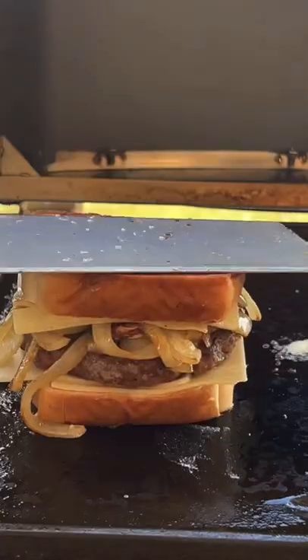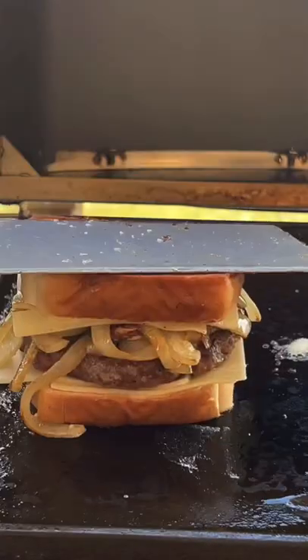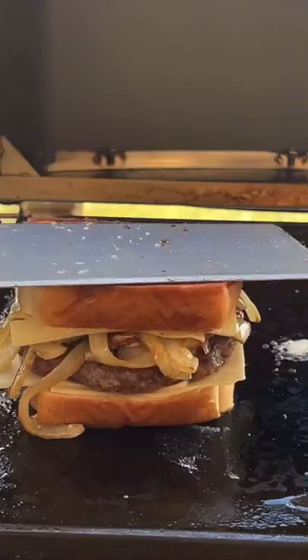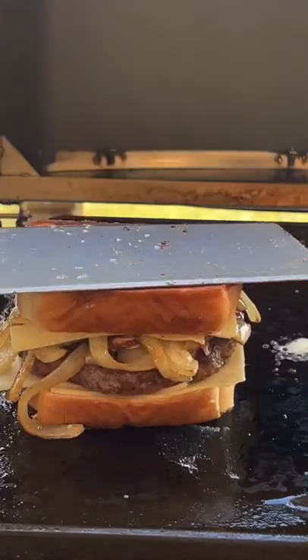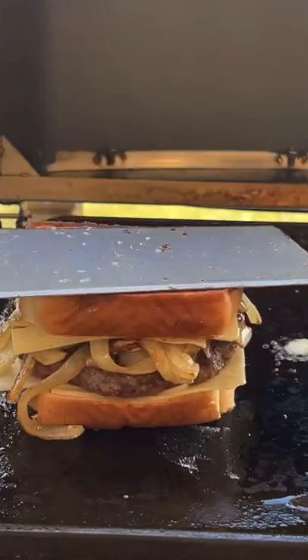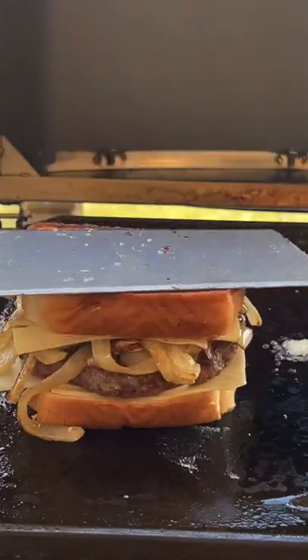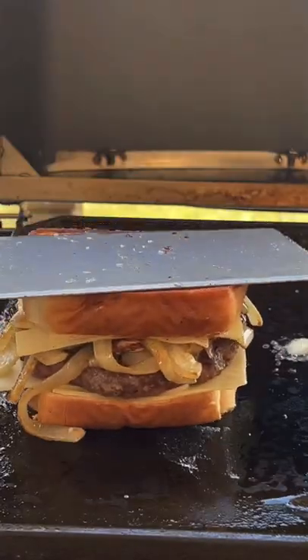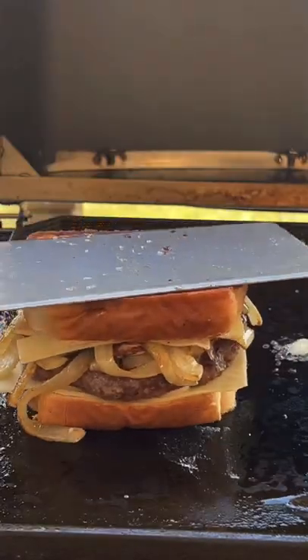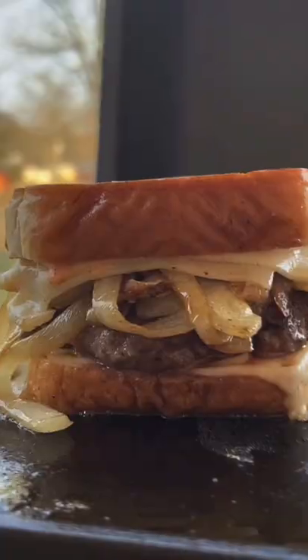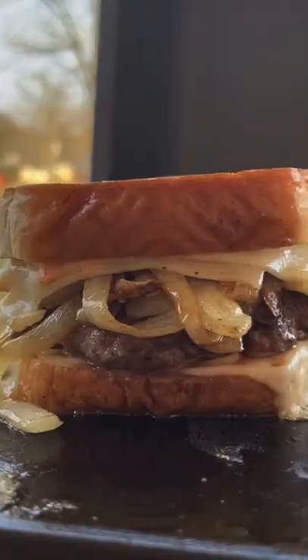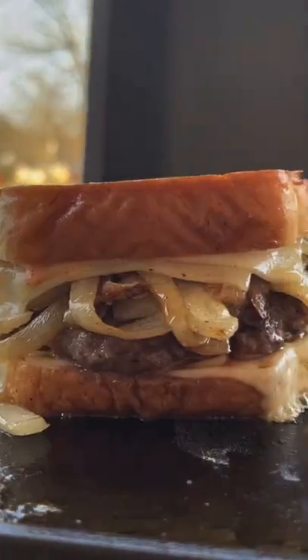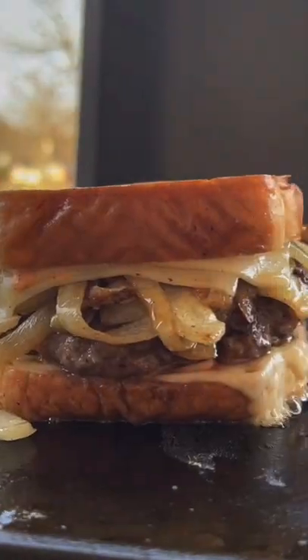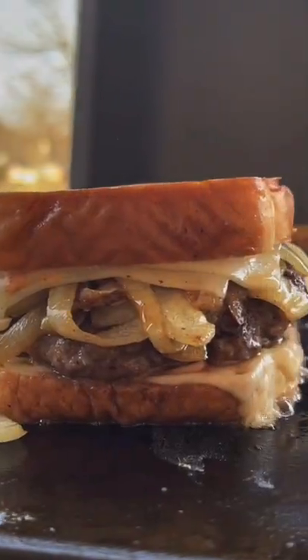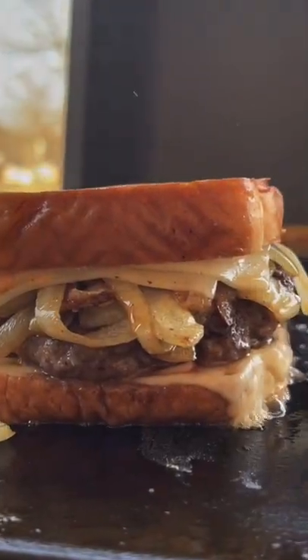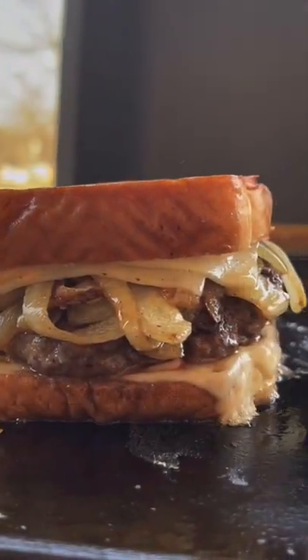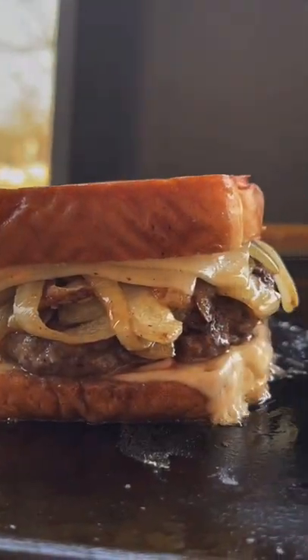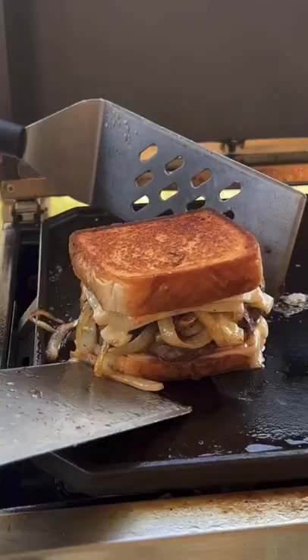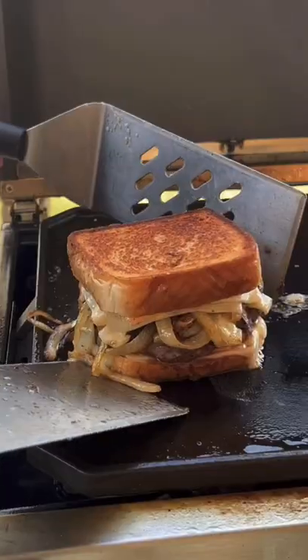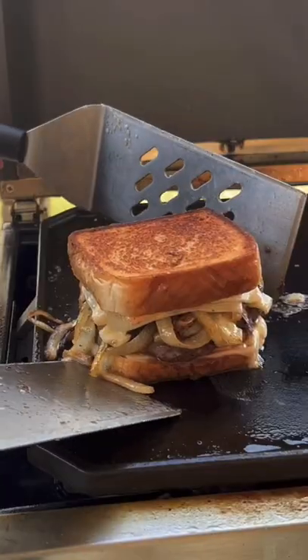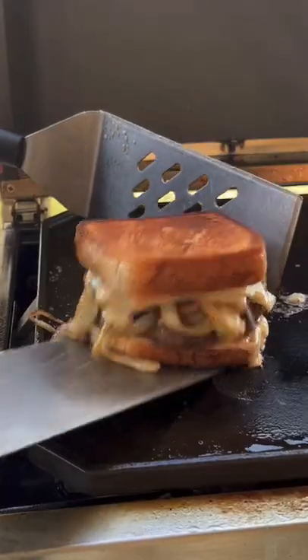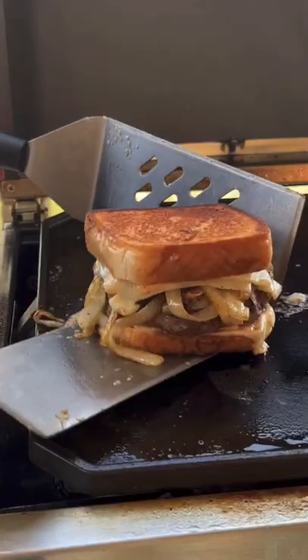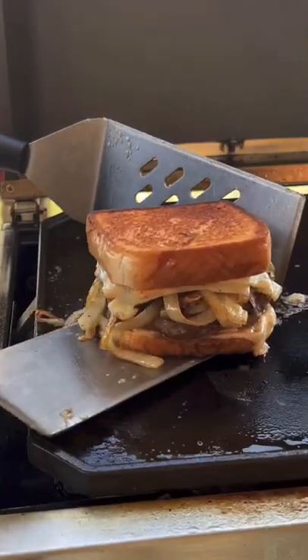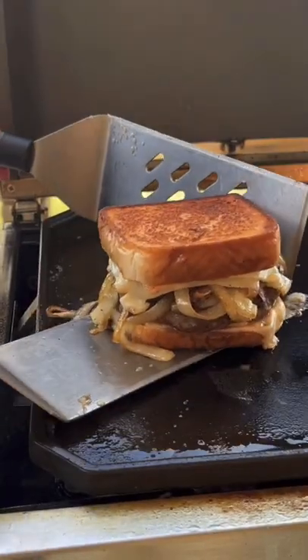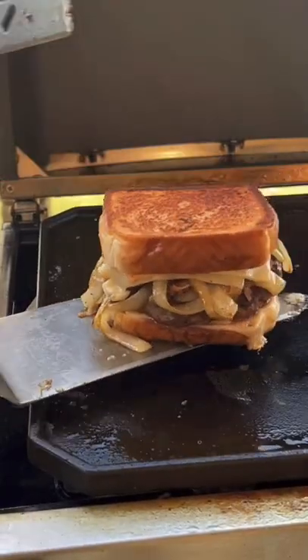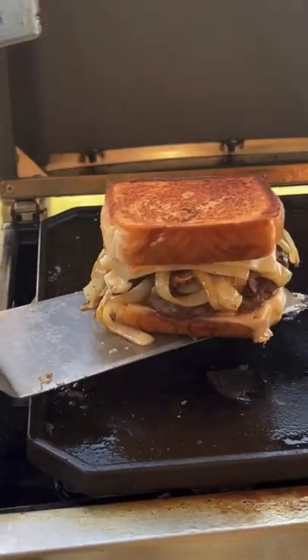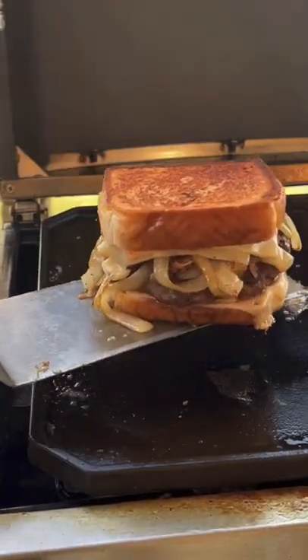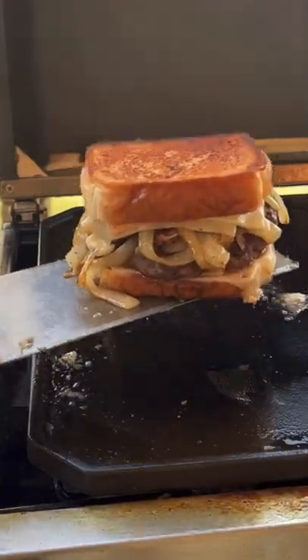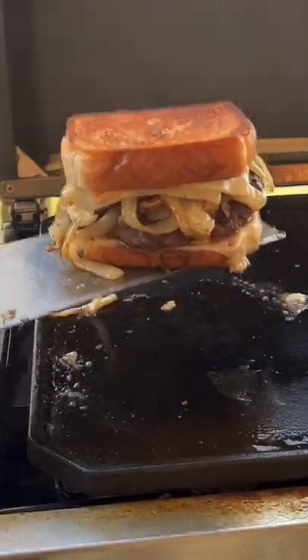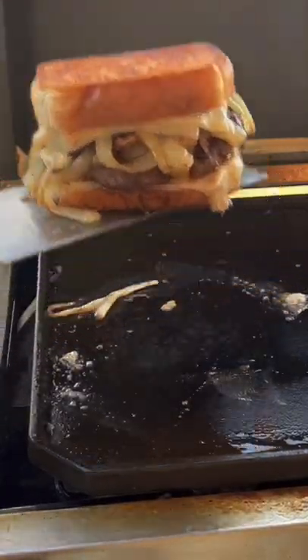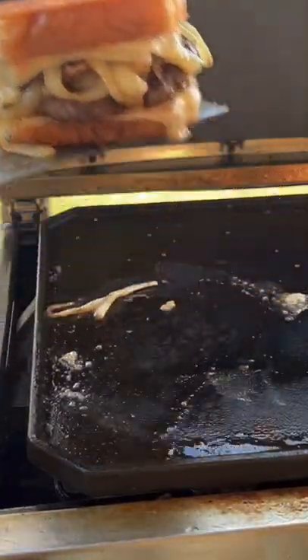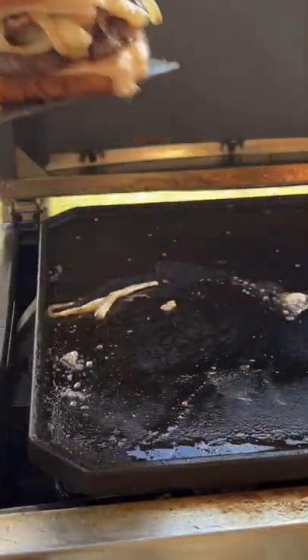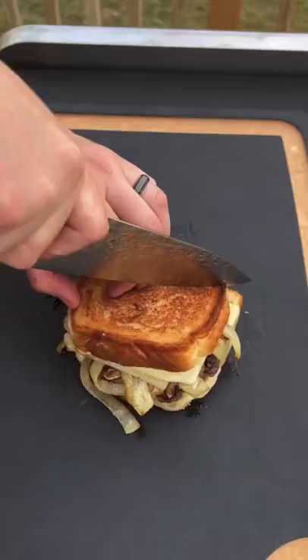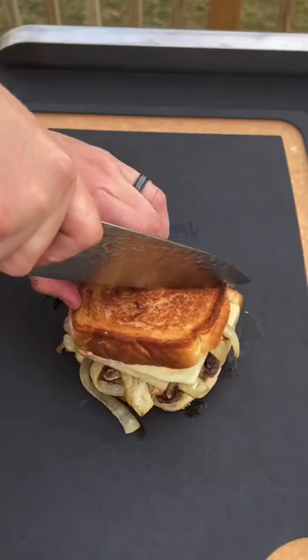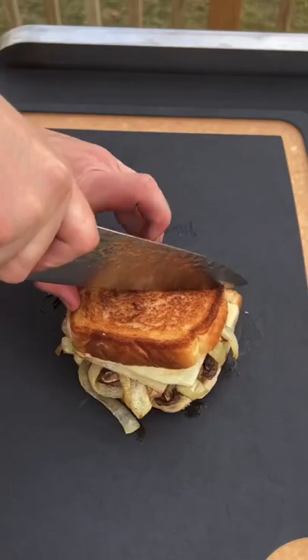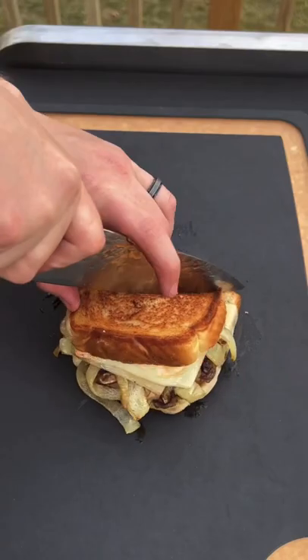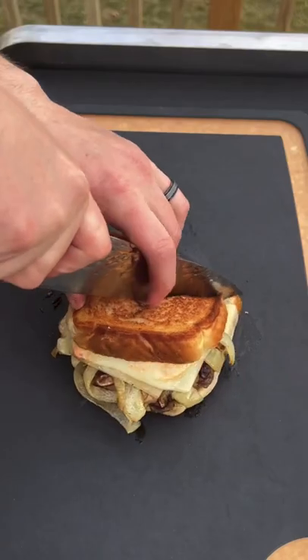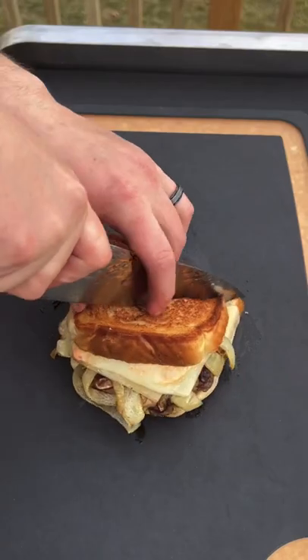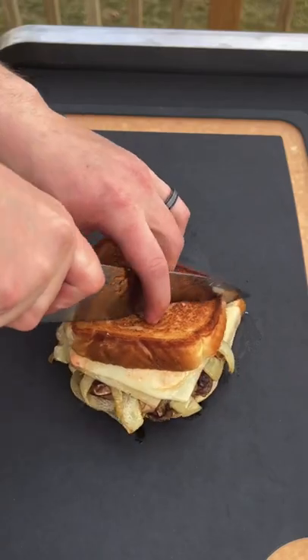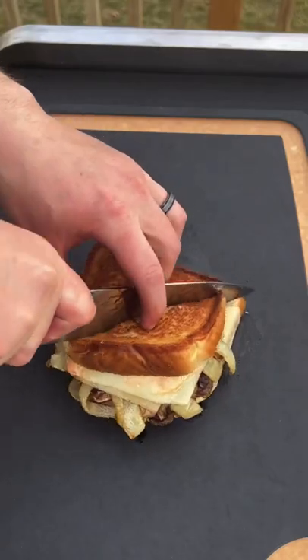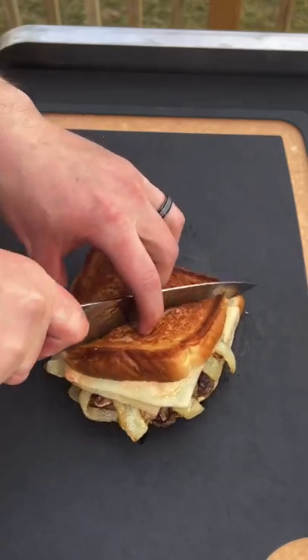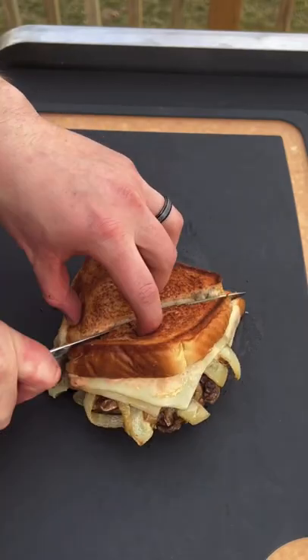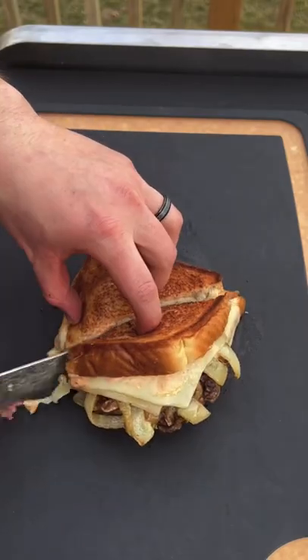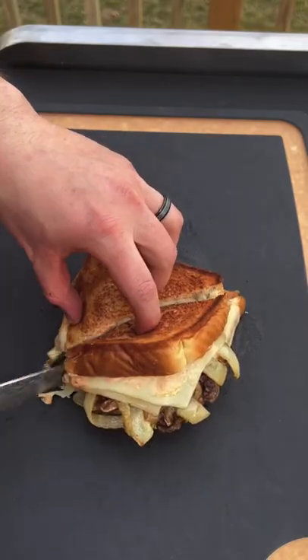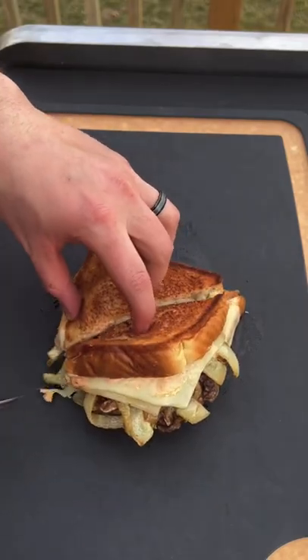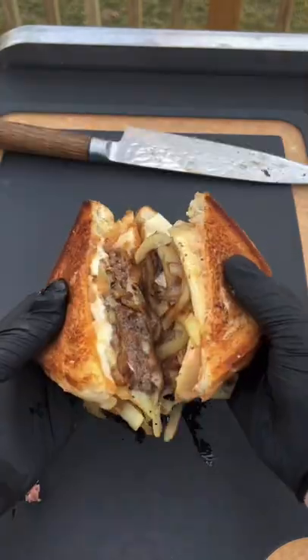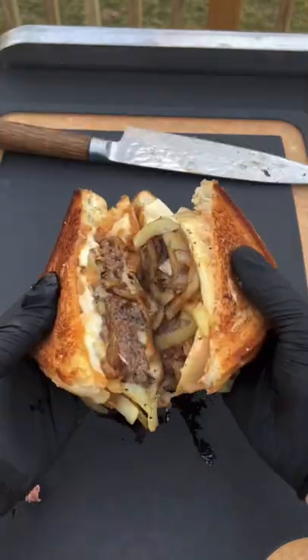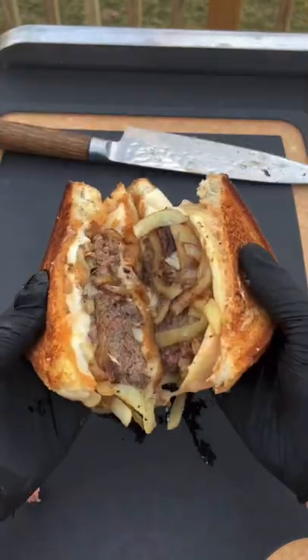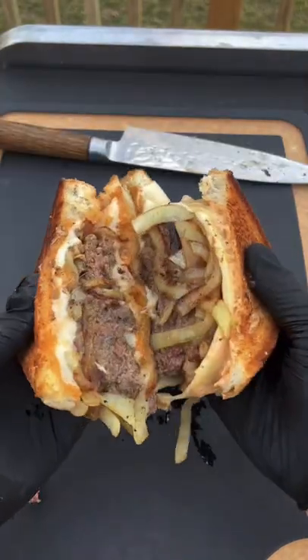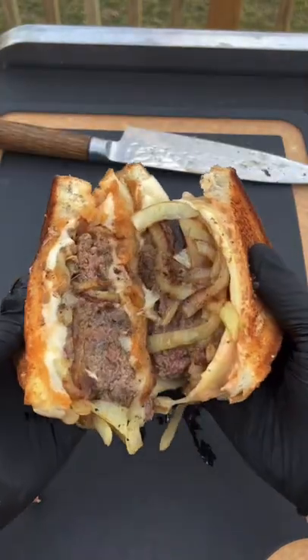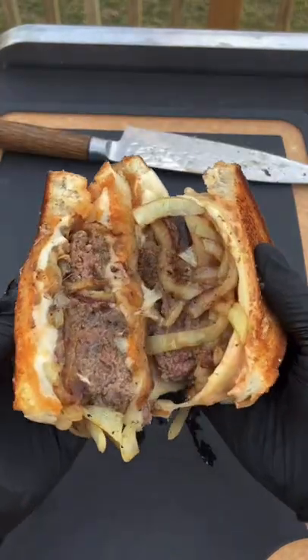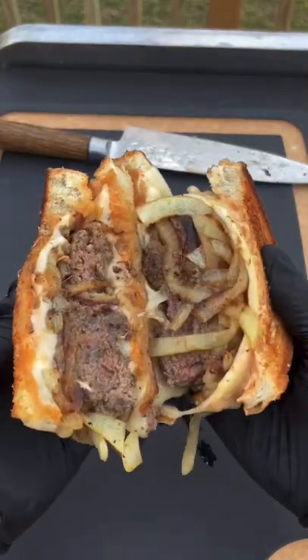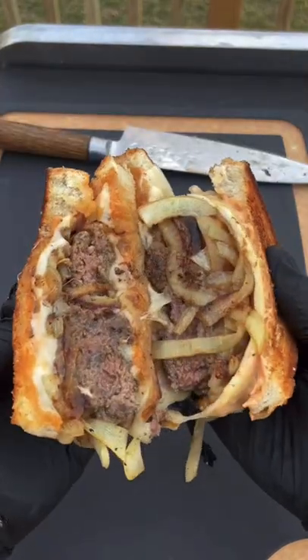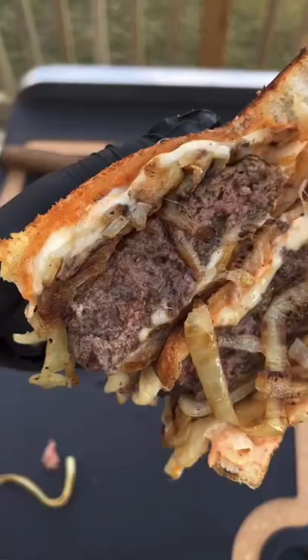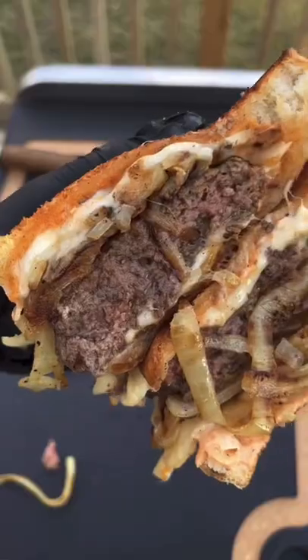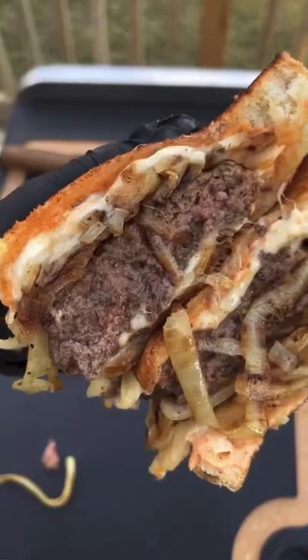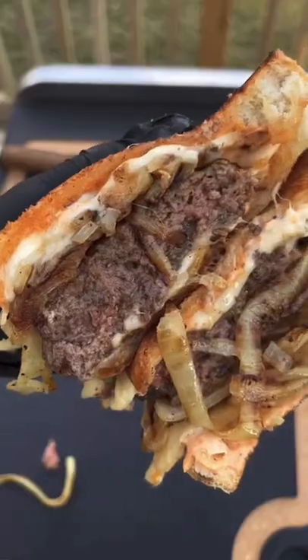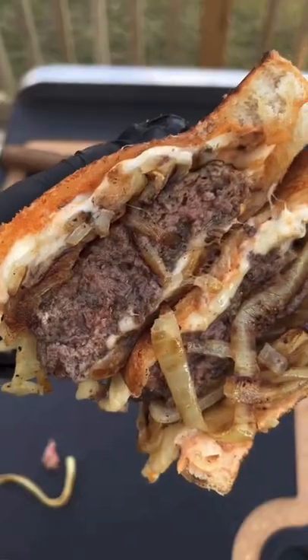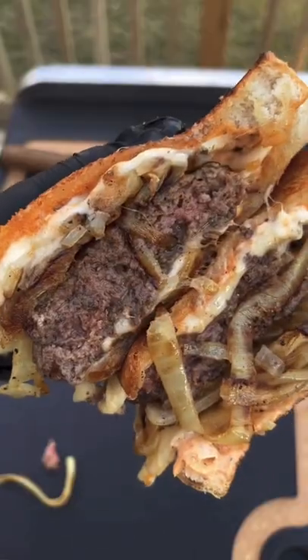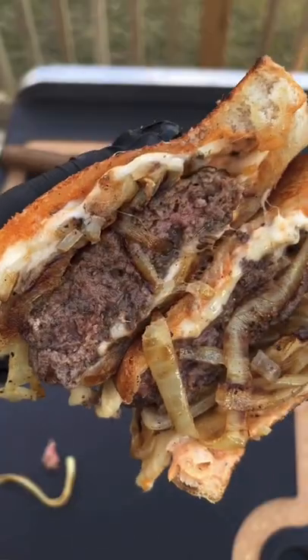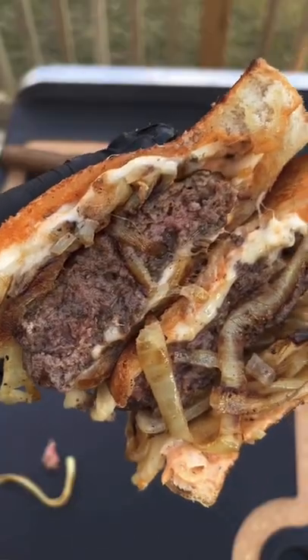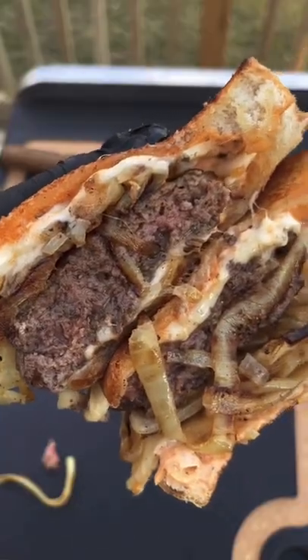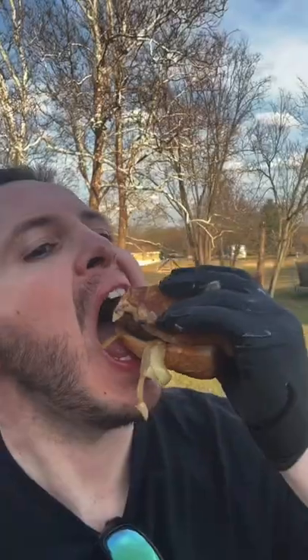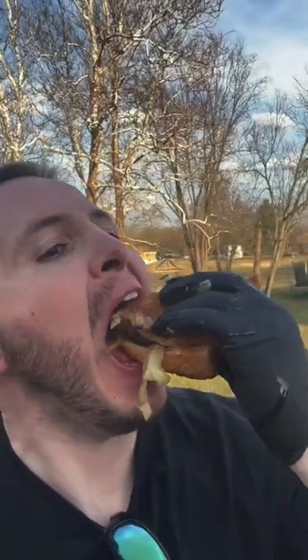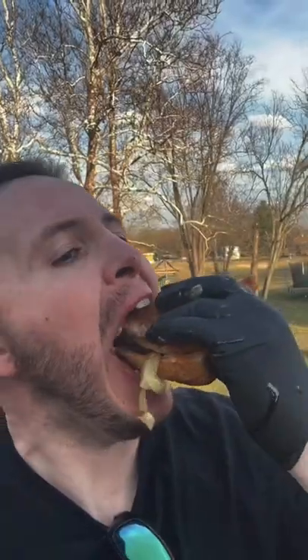Oh my goodness. Let that toast up for about a minute or two. Removing it and it's absolutely money — I'm telling you, it's so good.